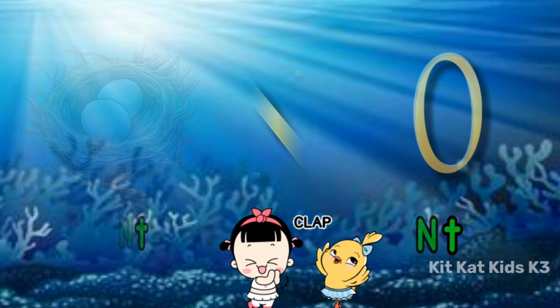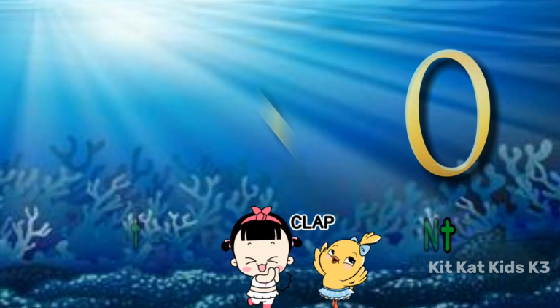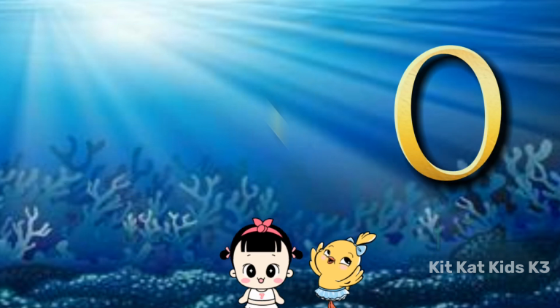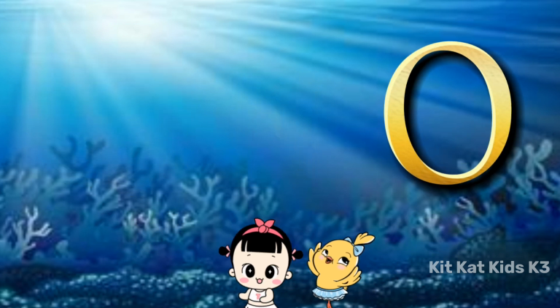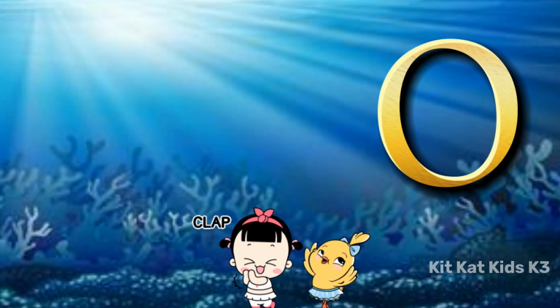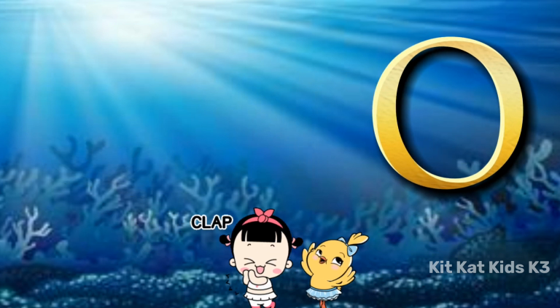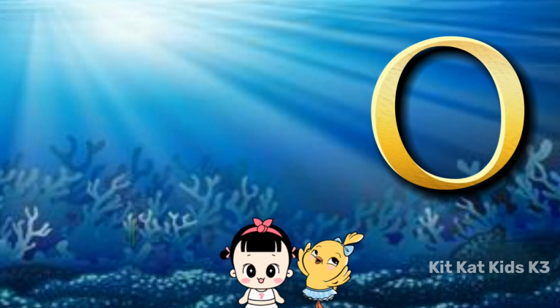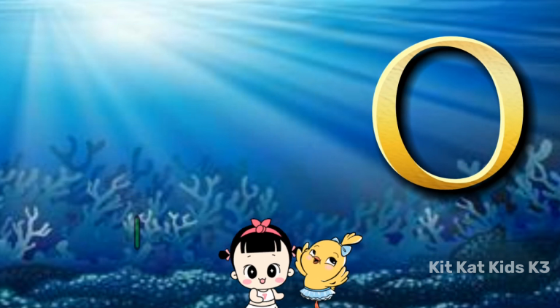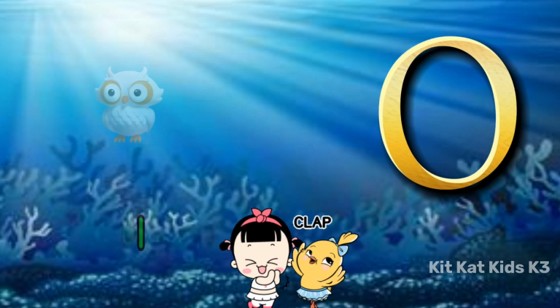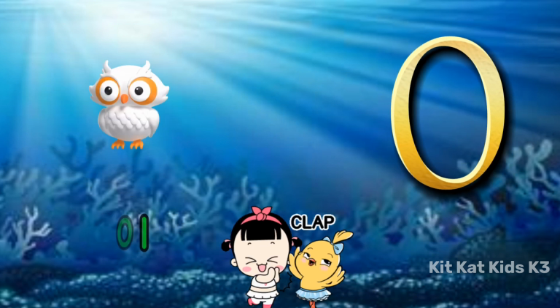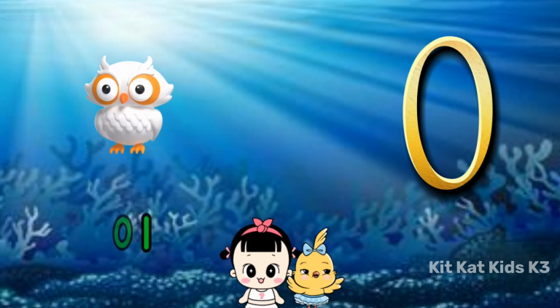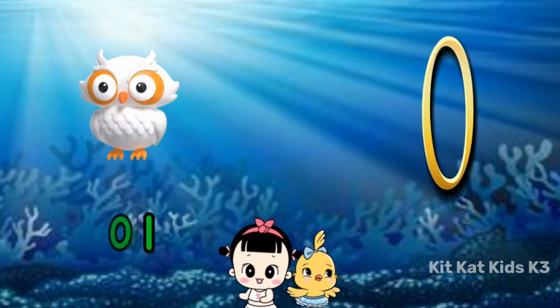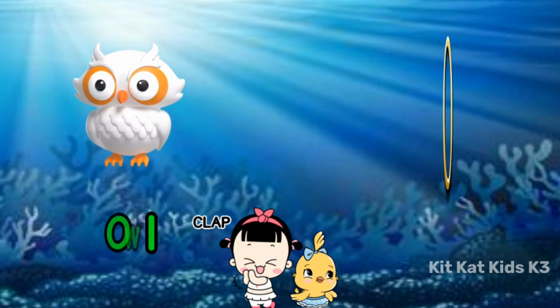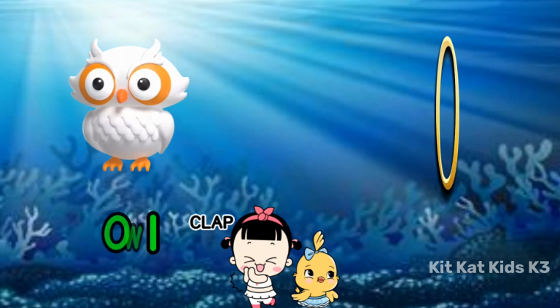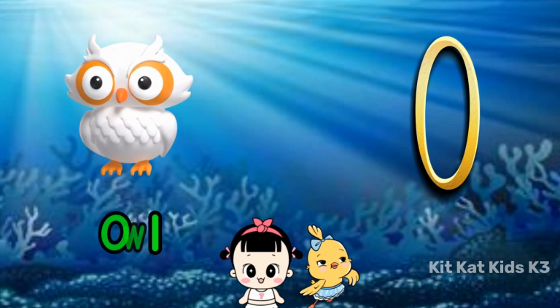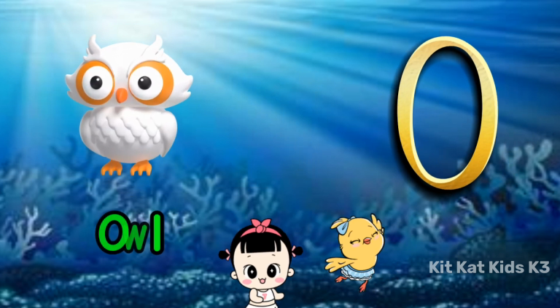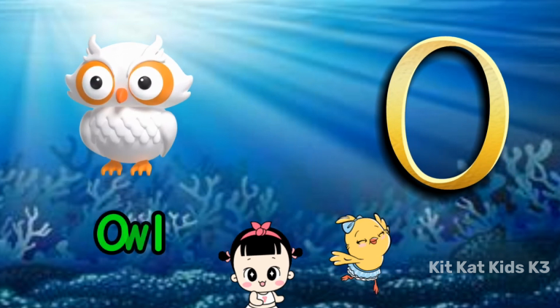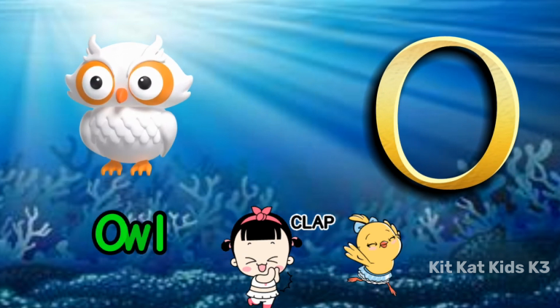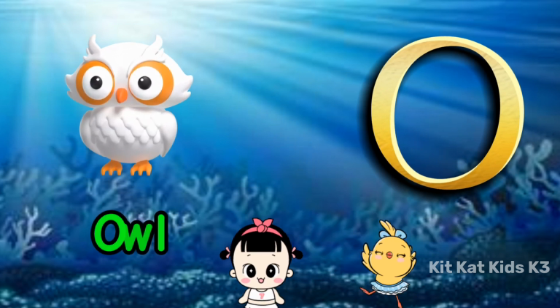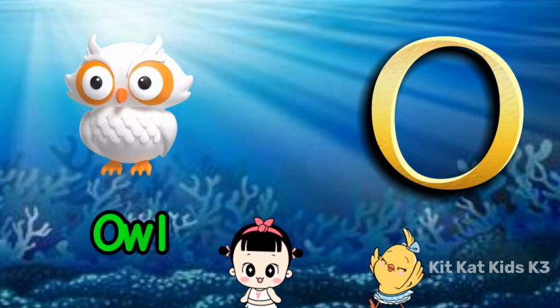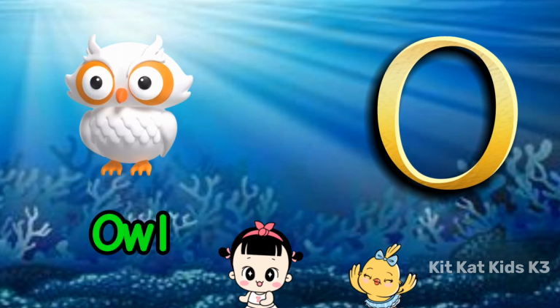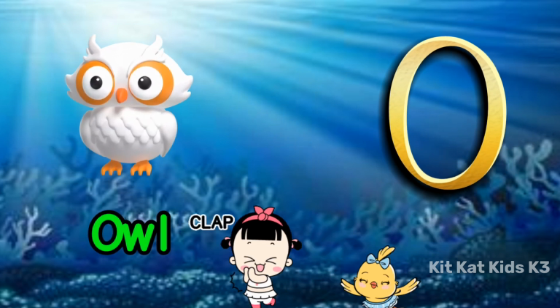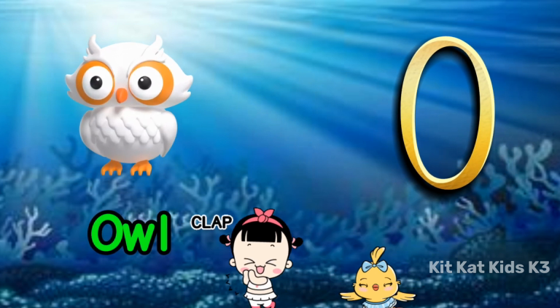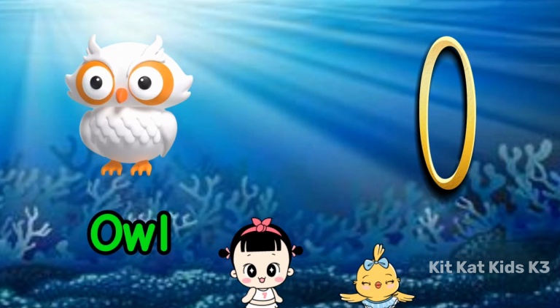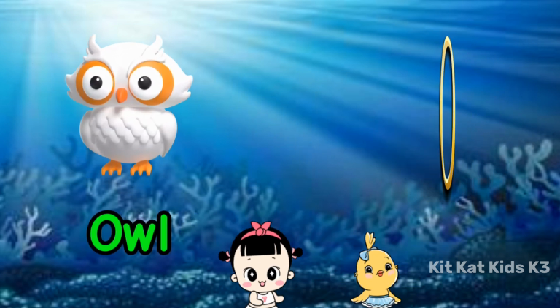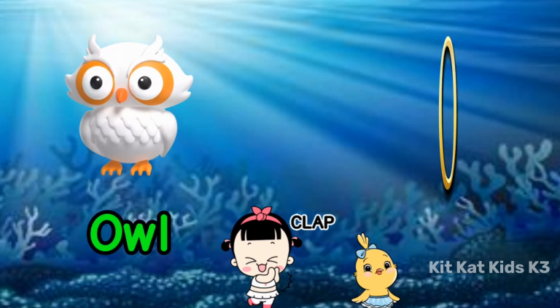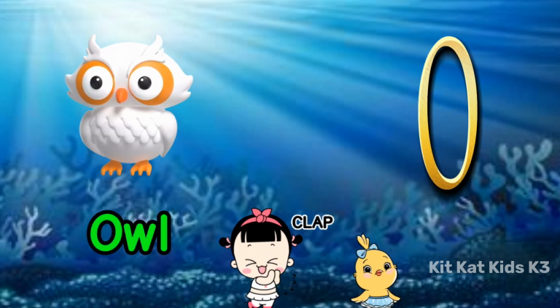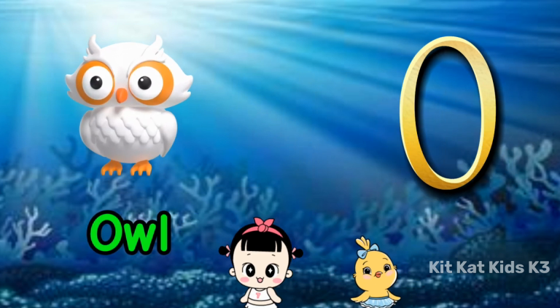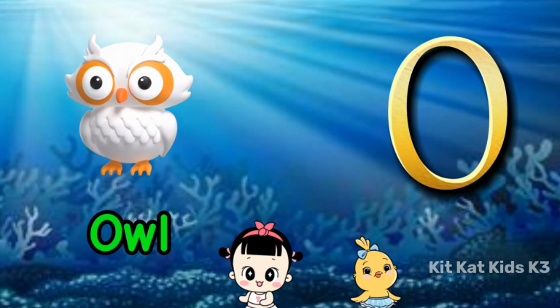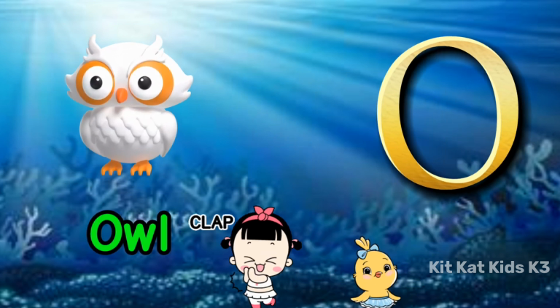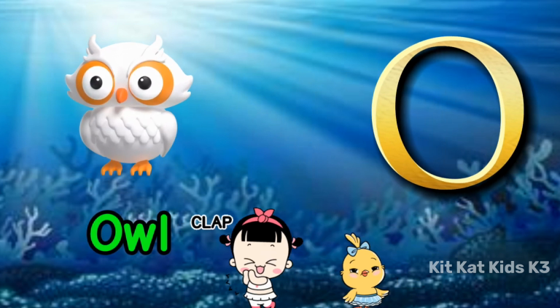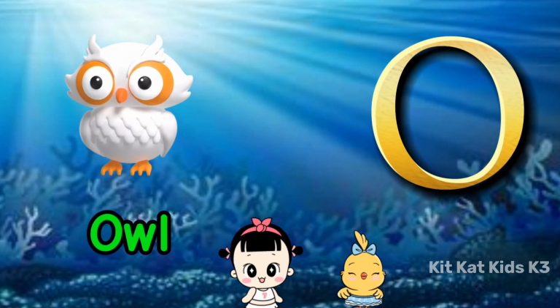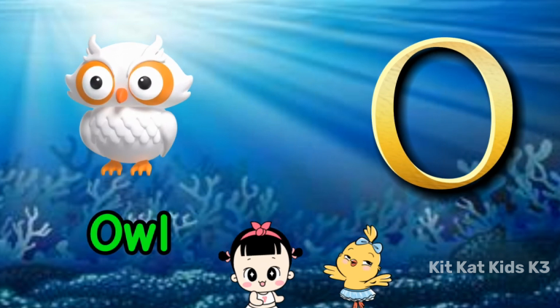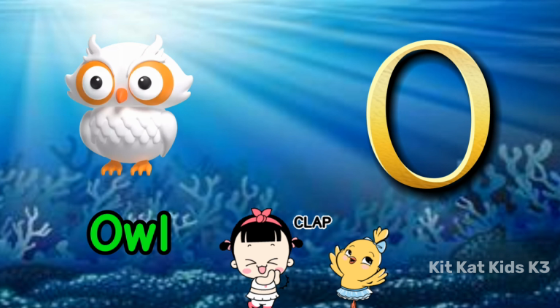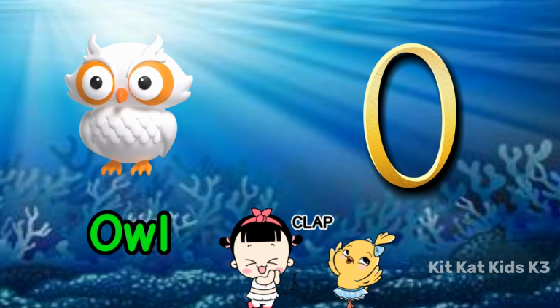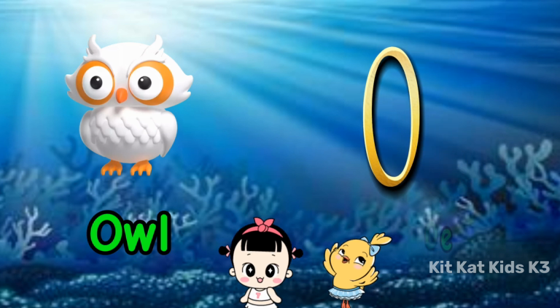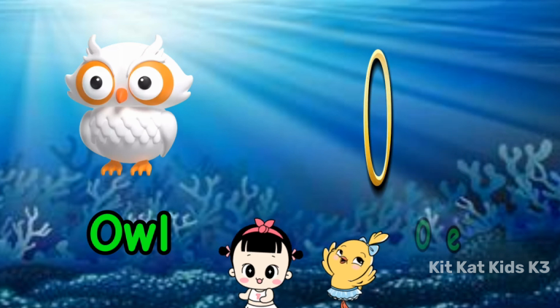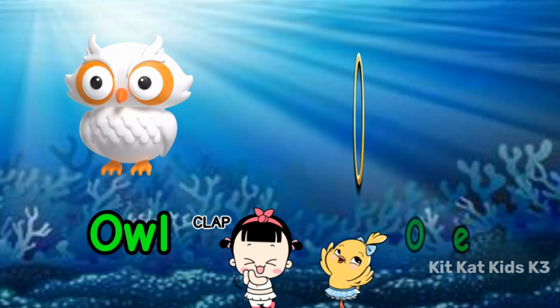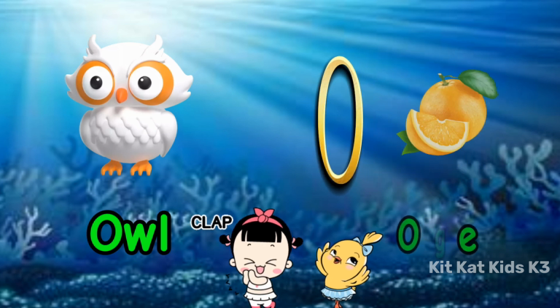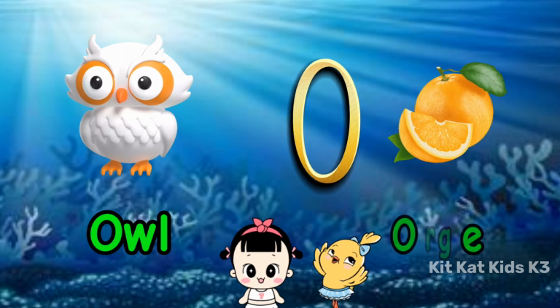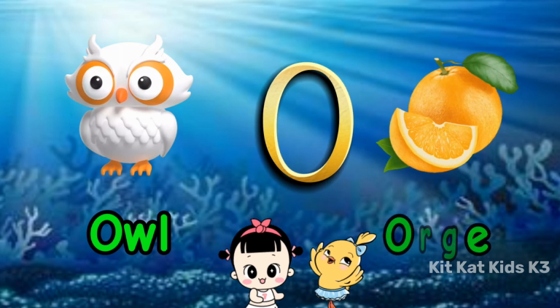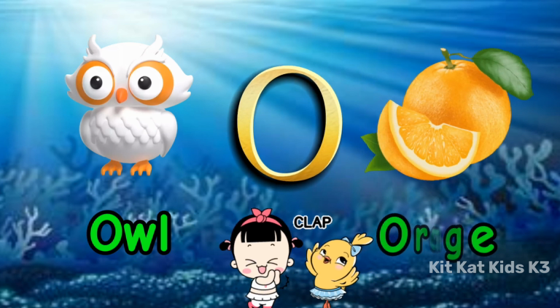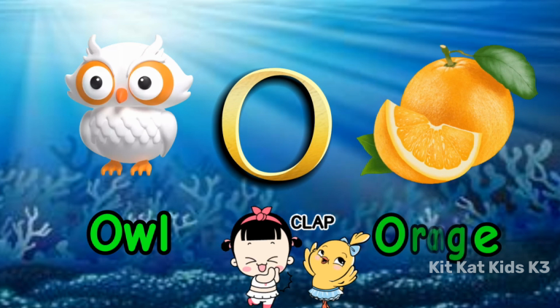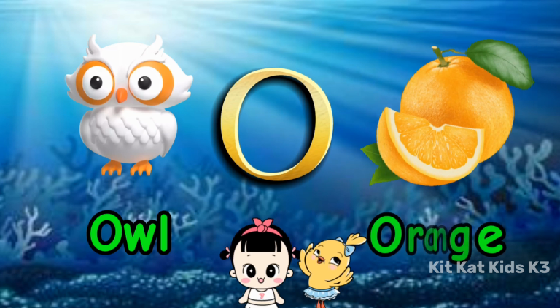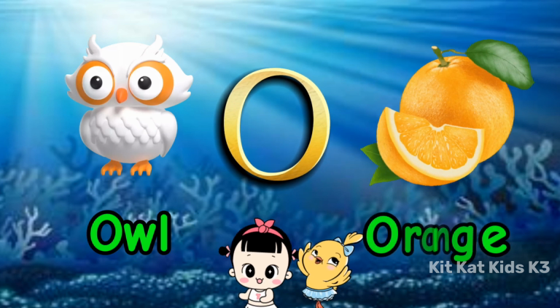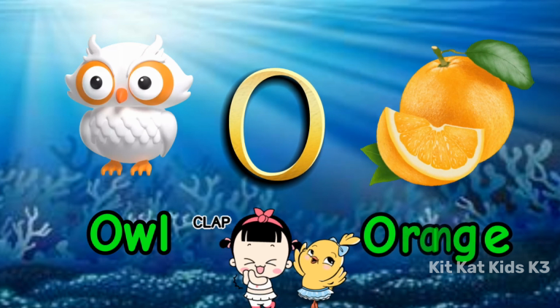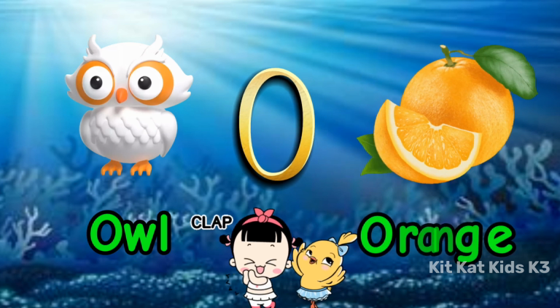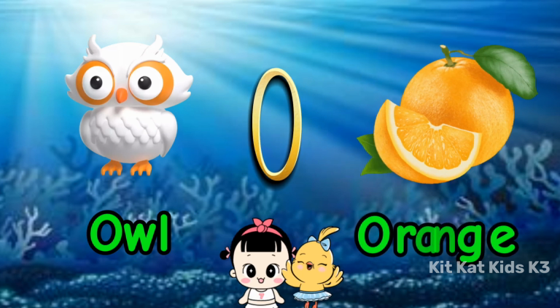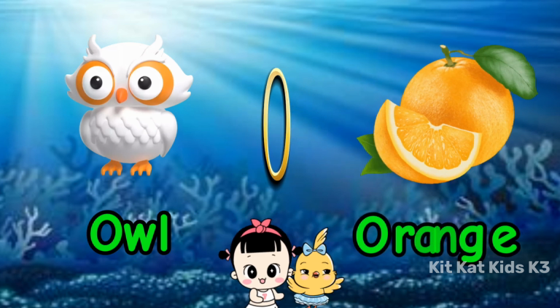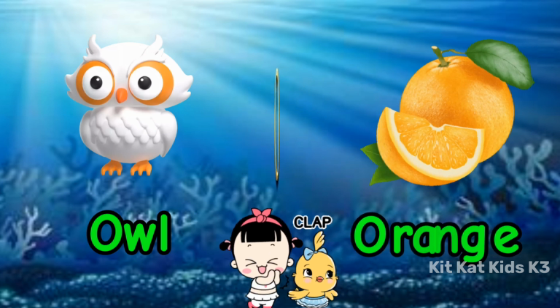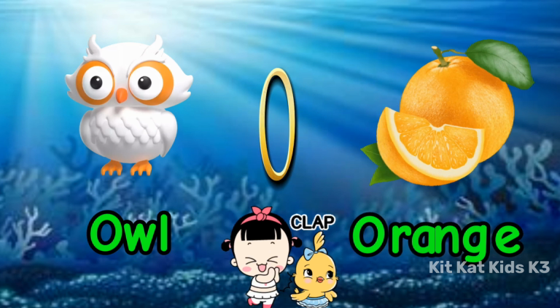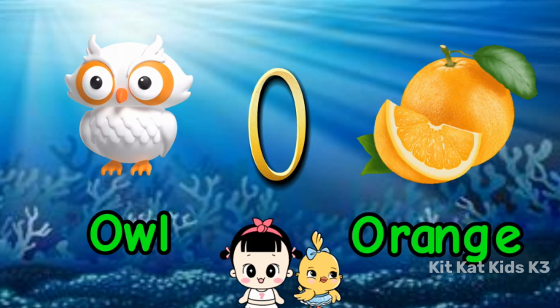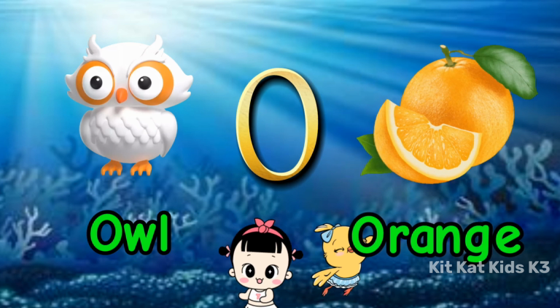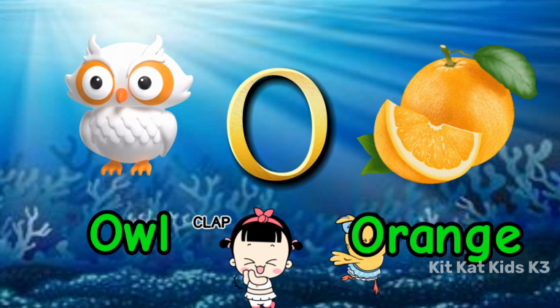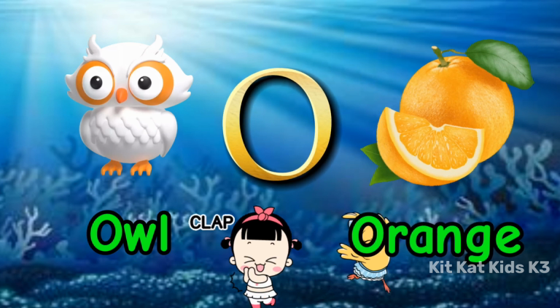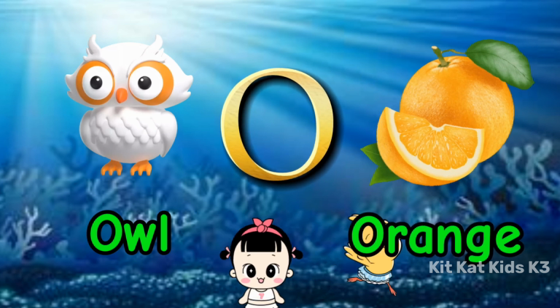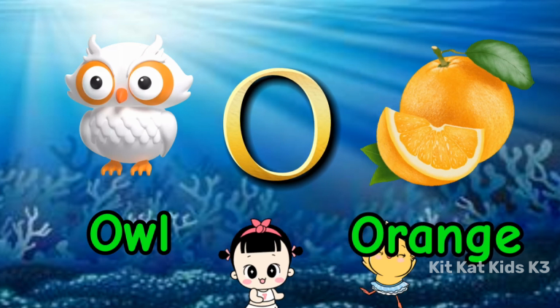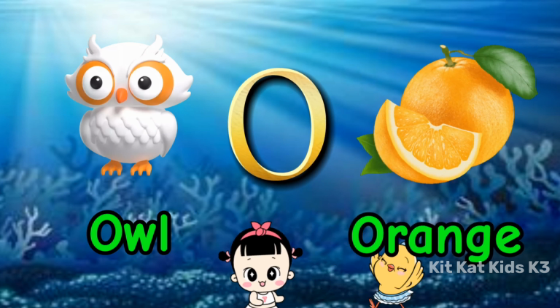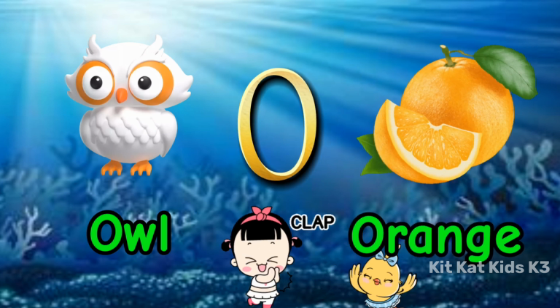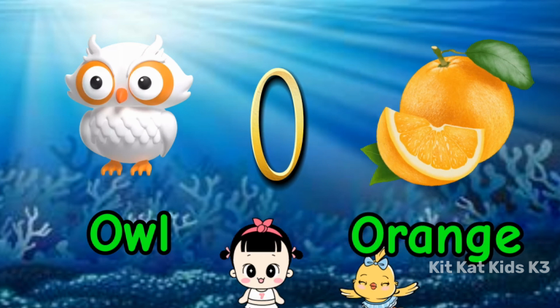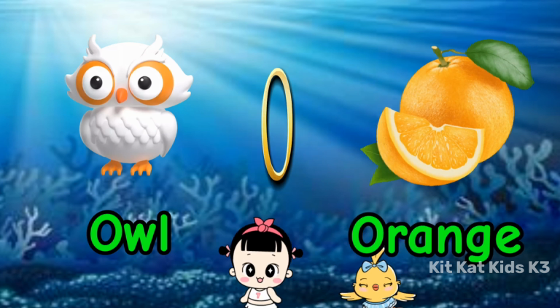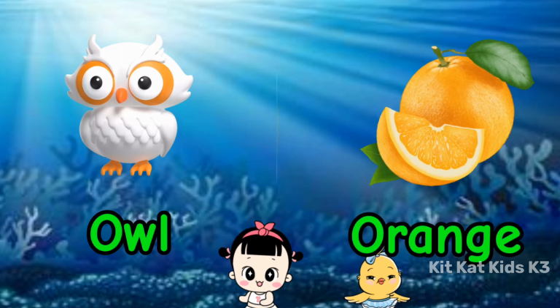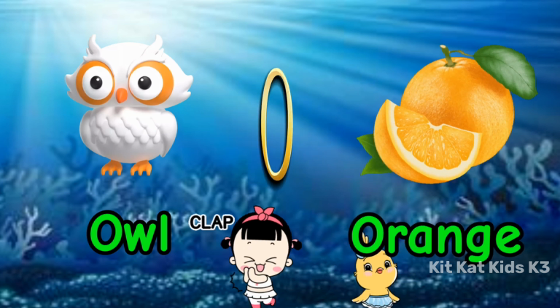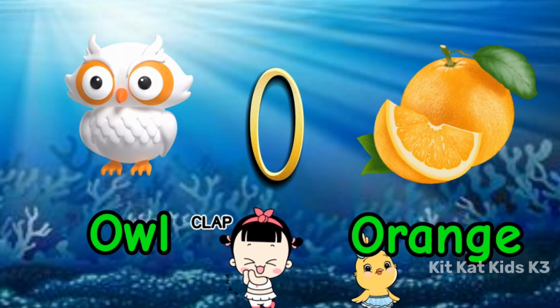O is for owl, wise and bright. O is for orange, a tasty delight.